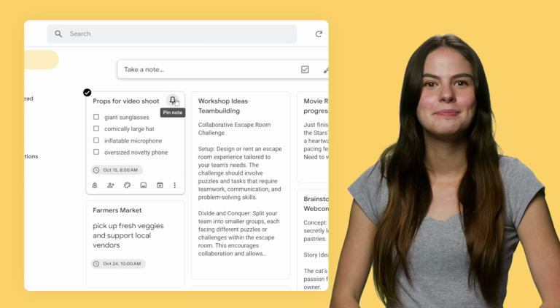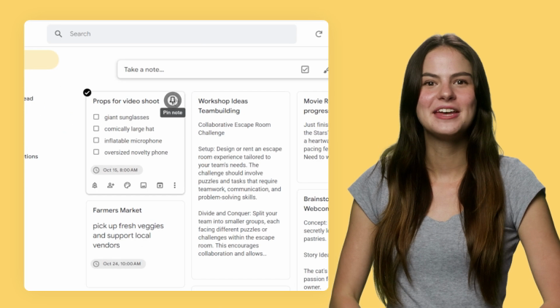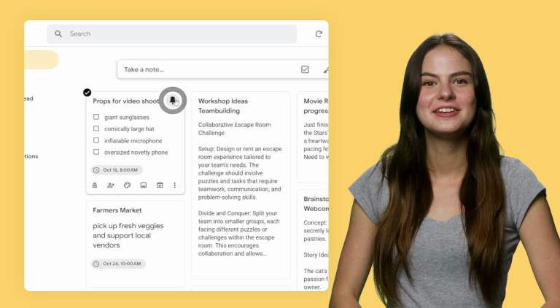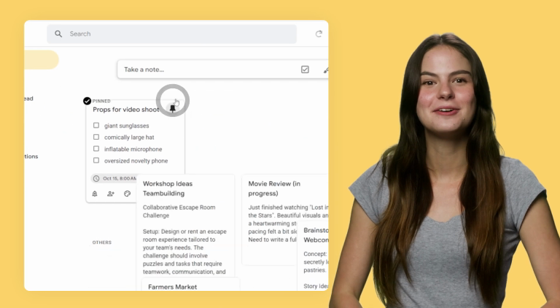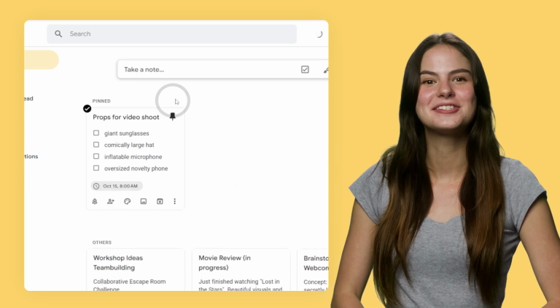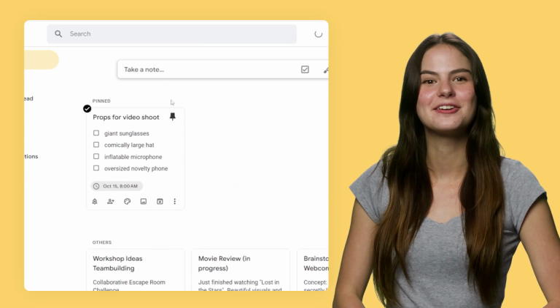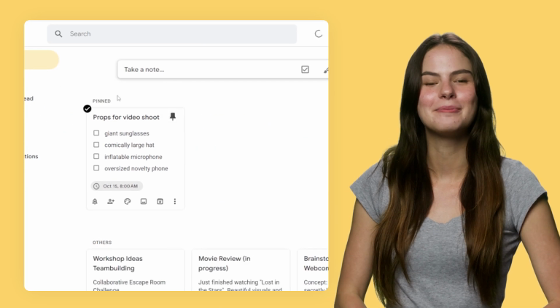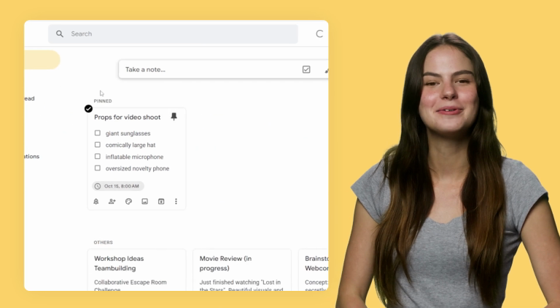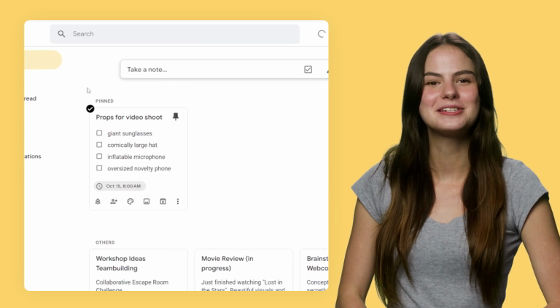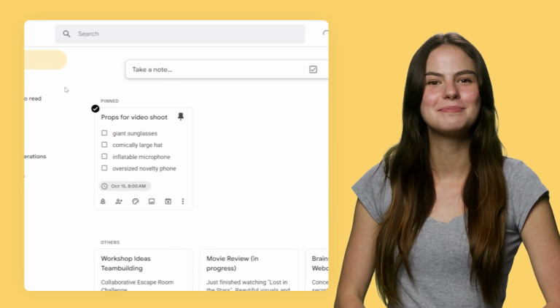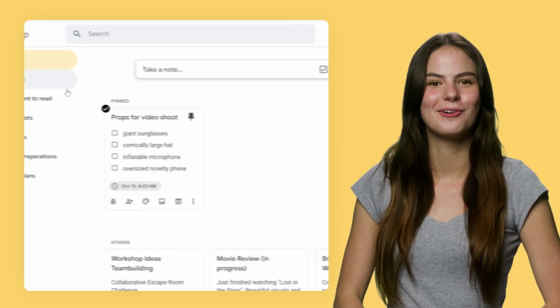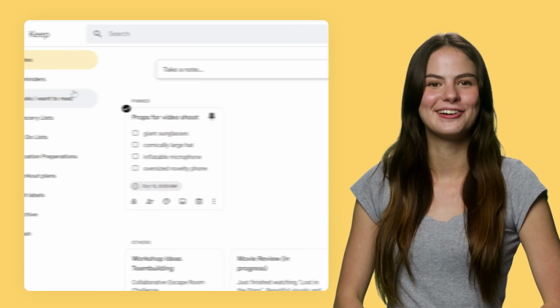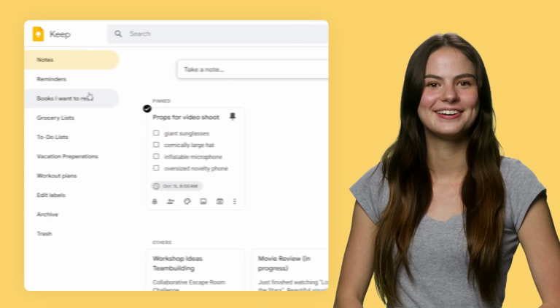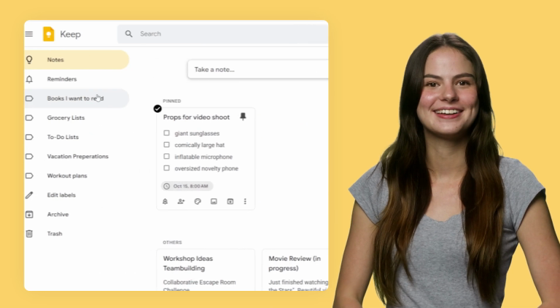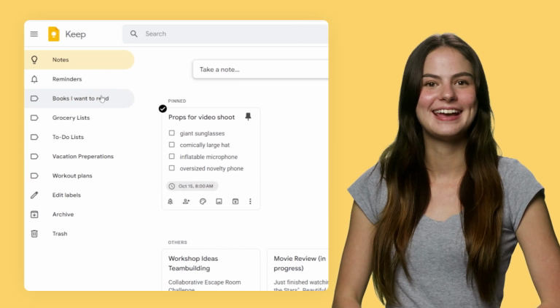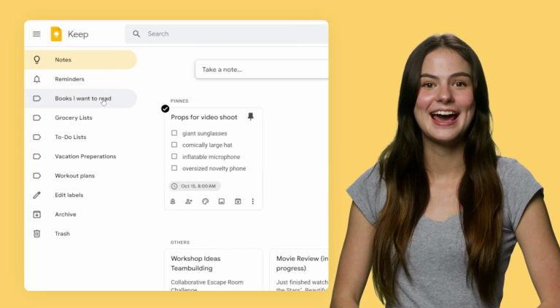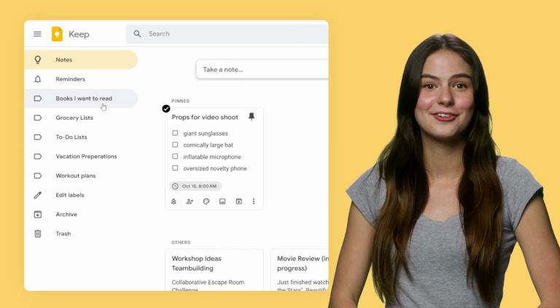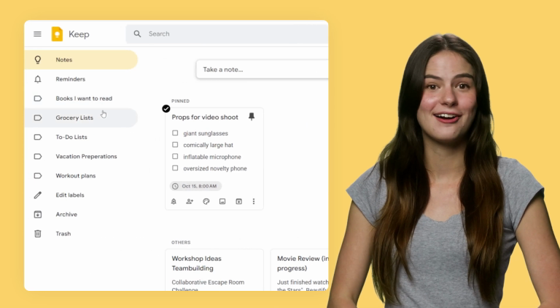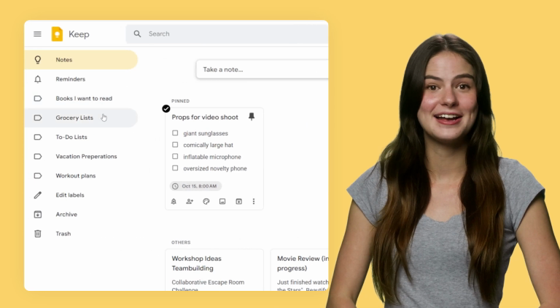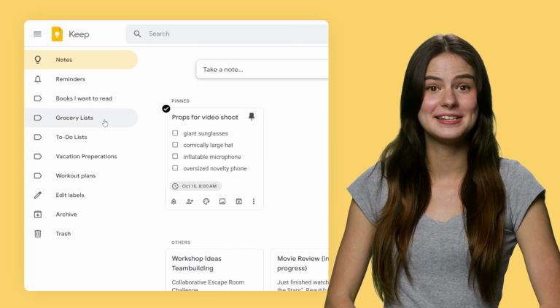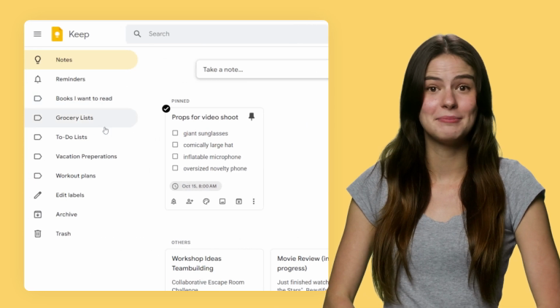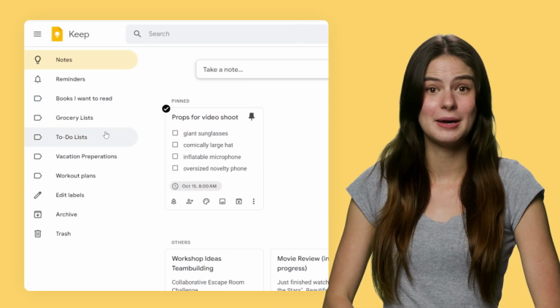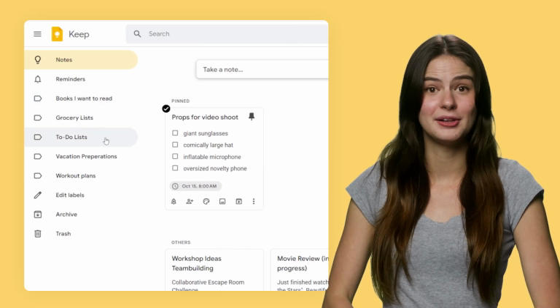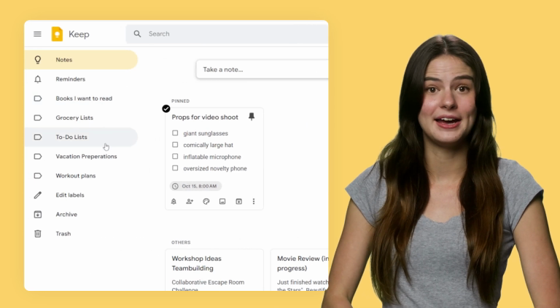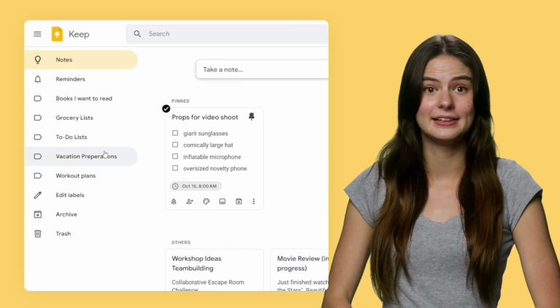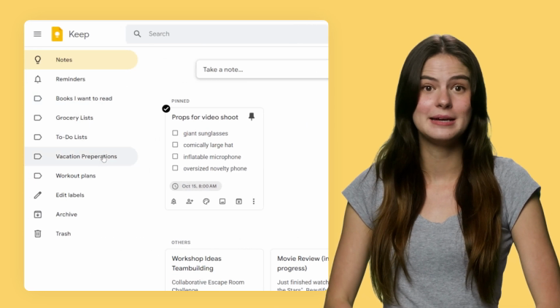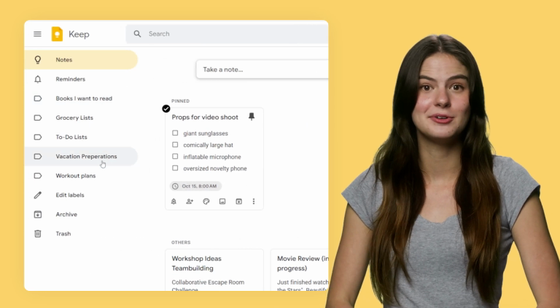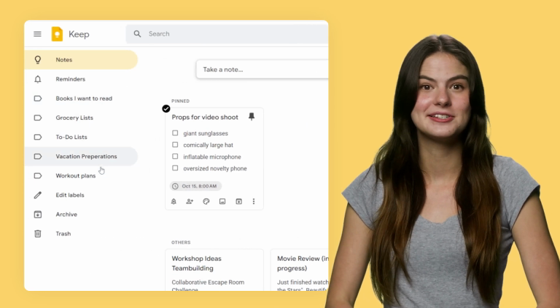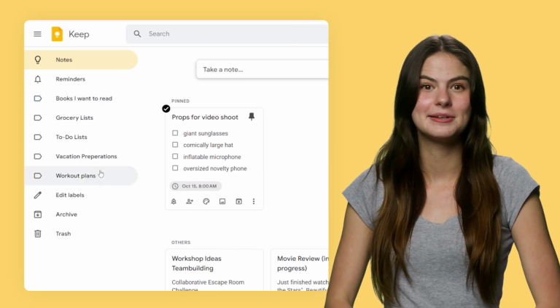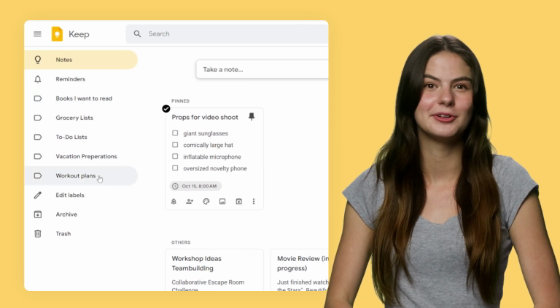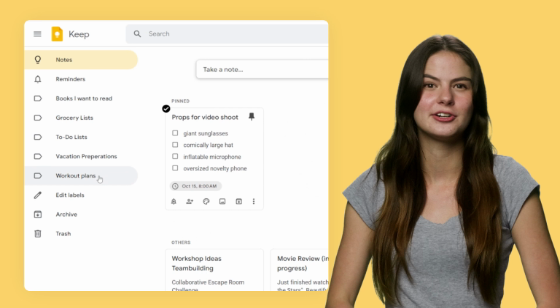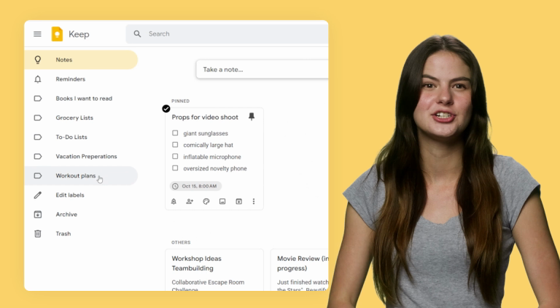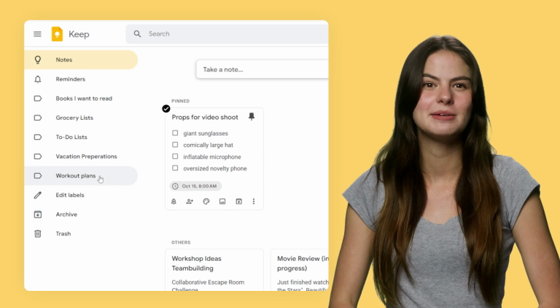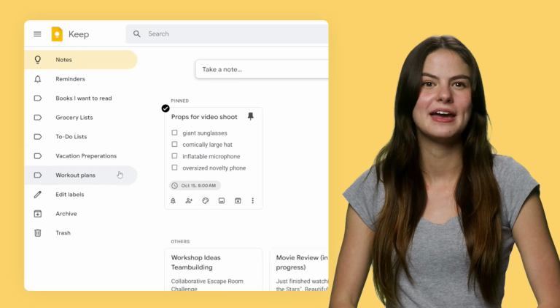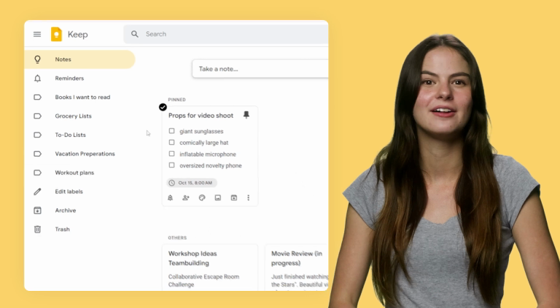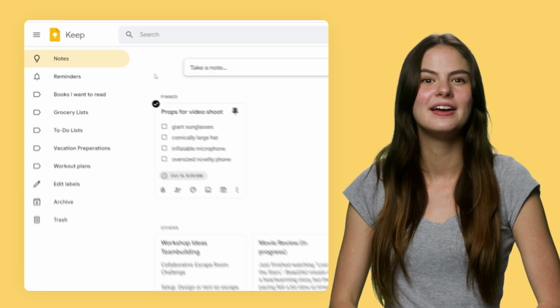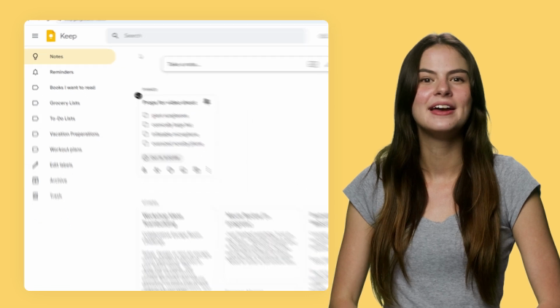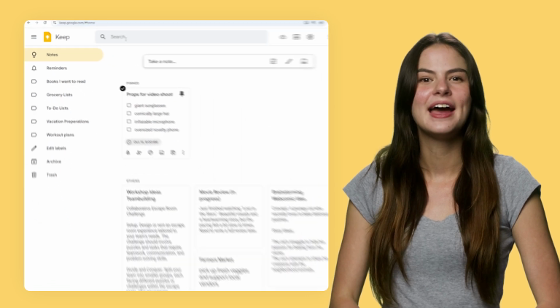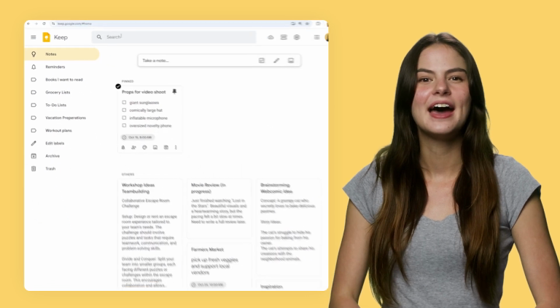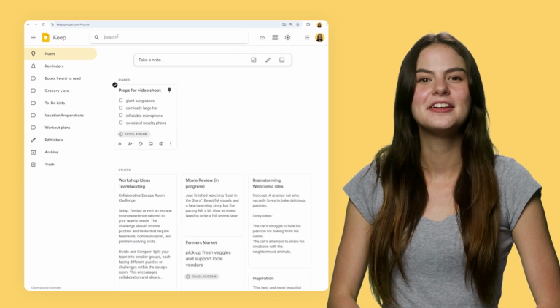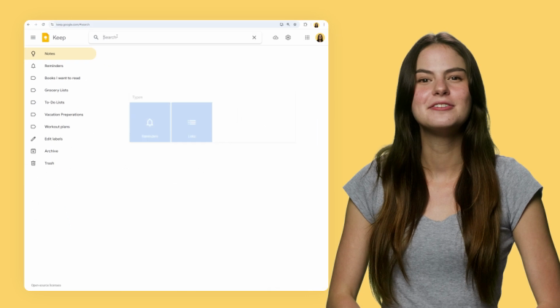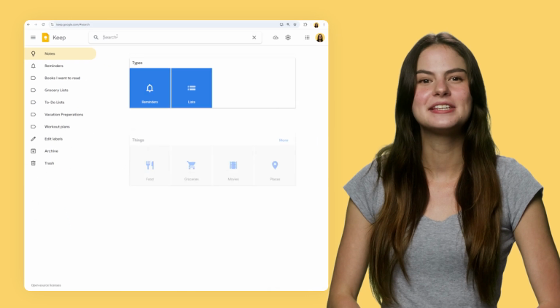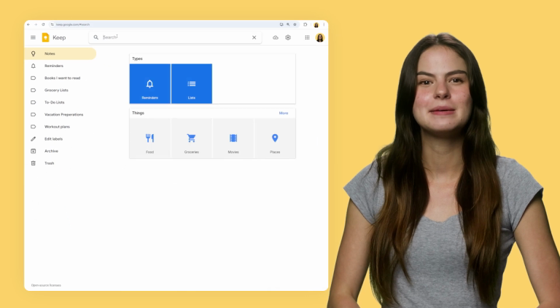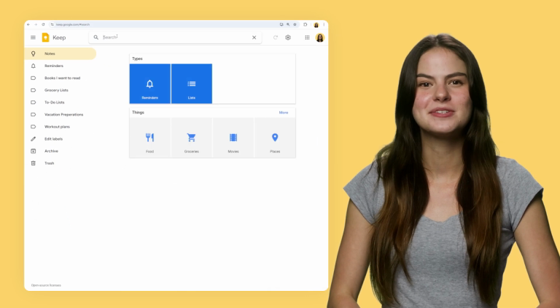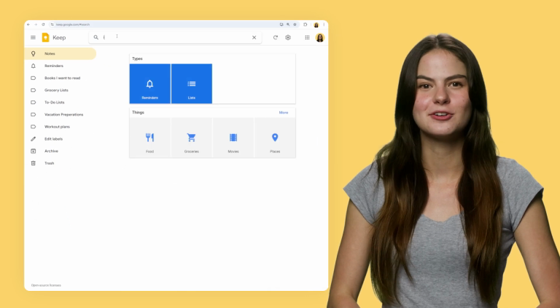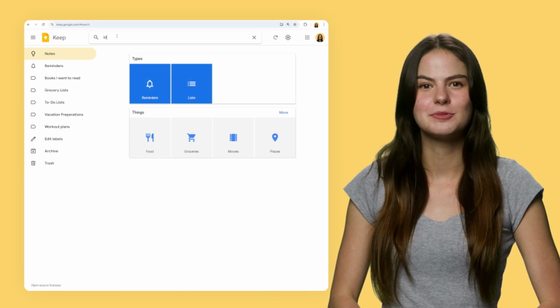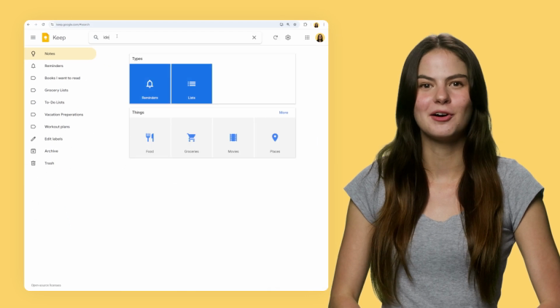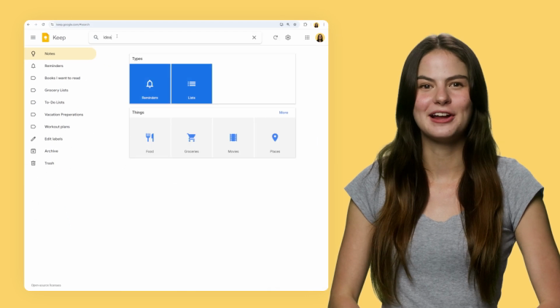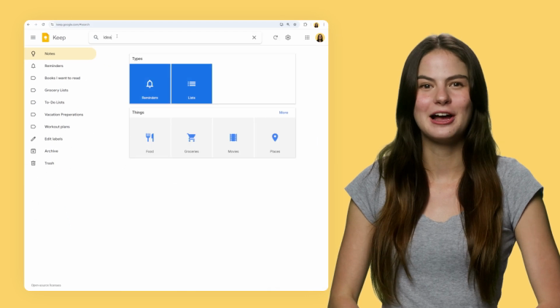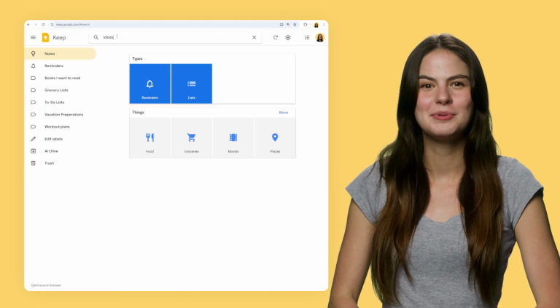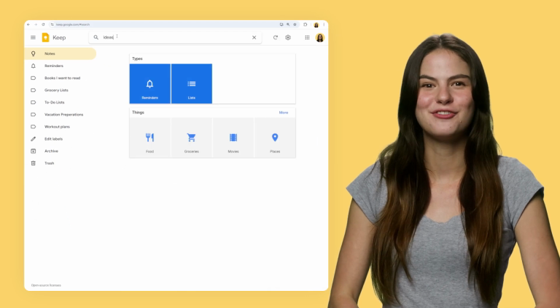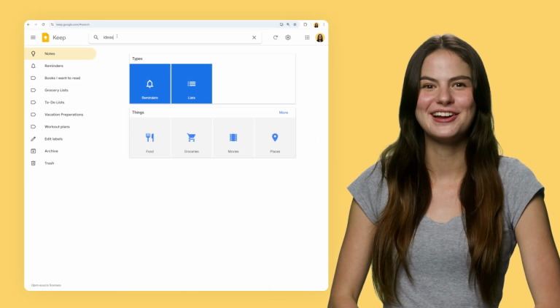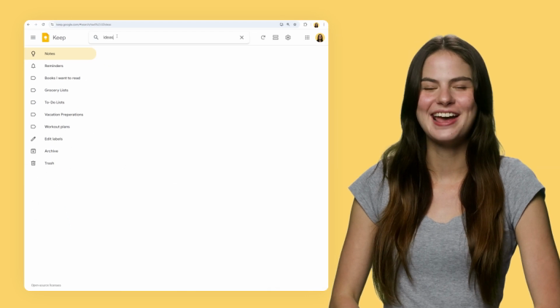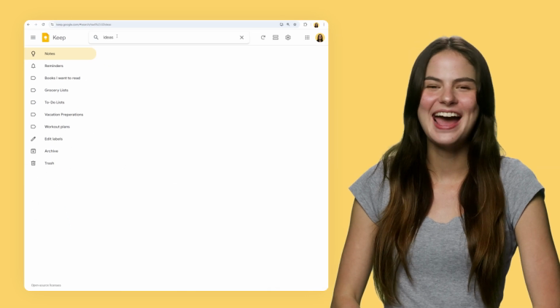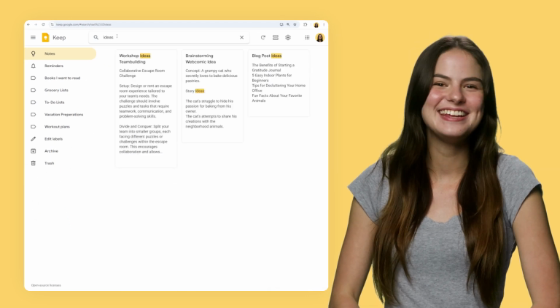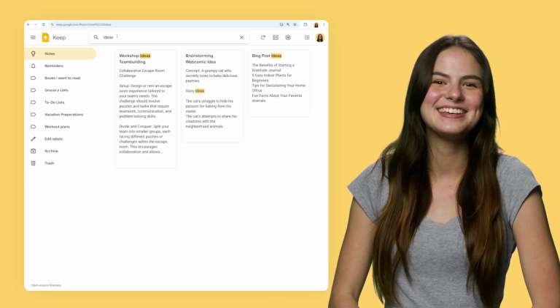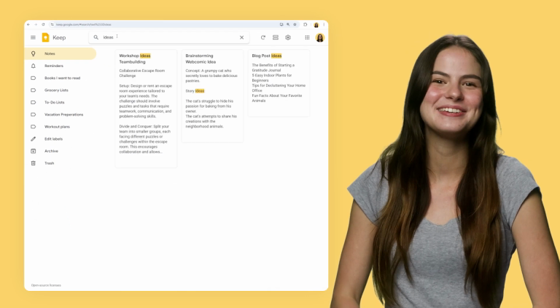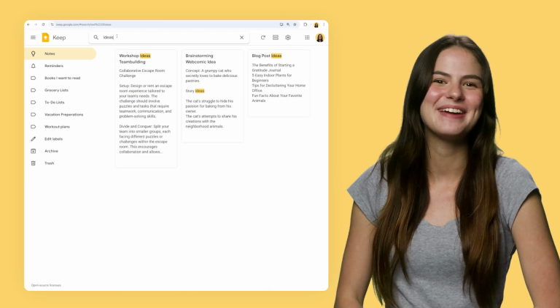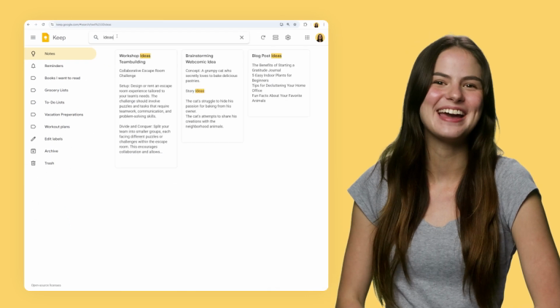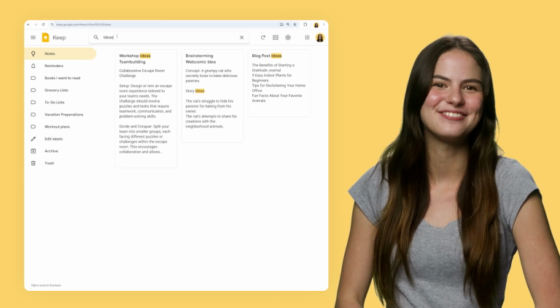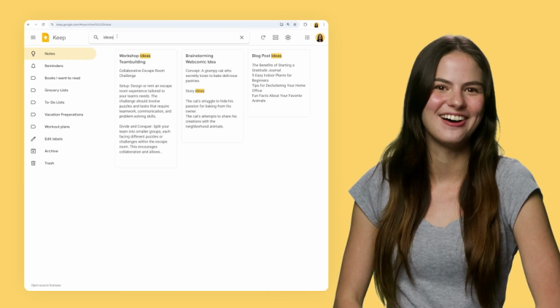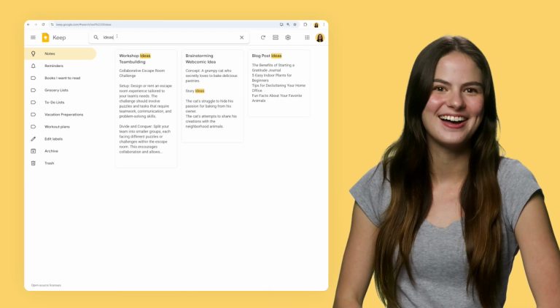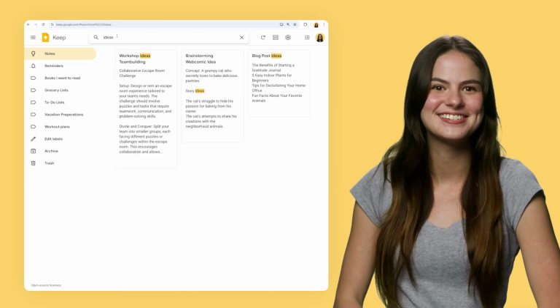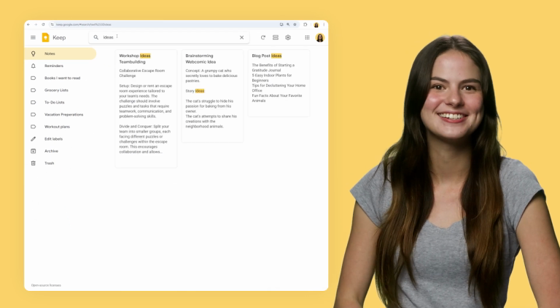Pin the notes that are most important, categorize them by applying labels similar to Gmail, and then use the Keep search bar to help you find anything you may have lost.